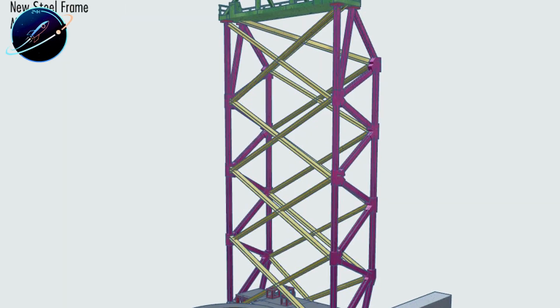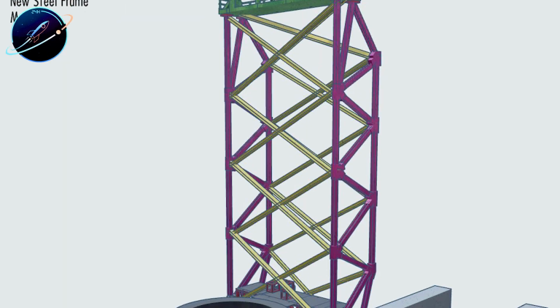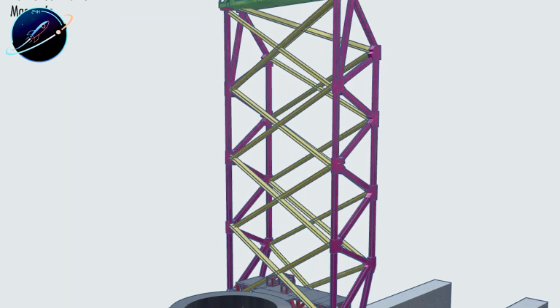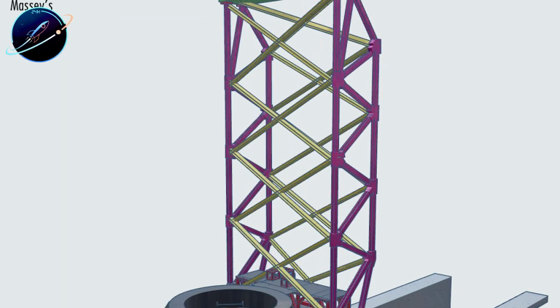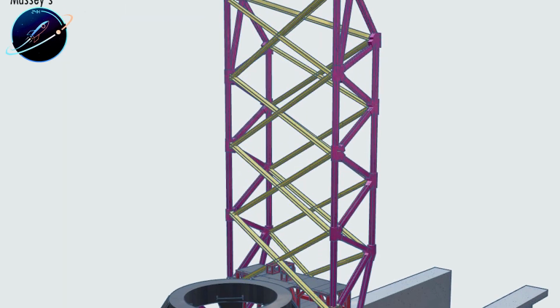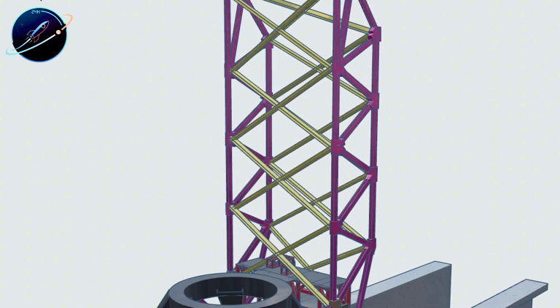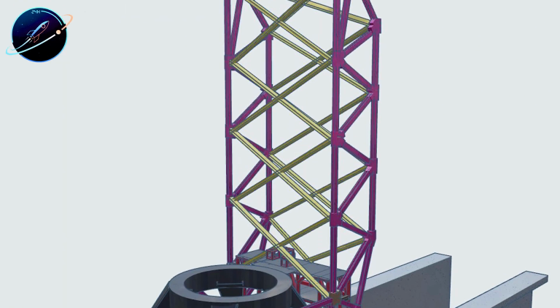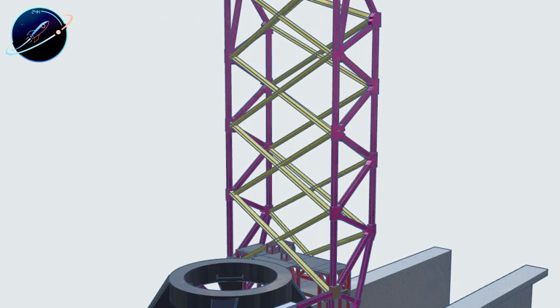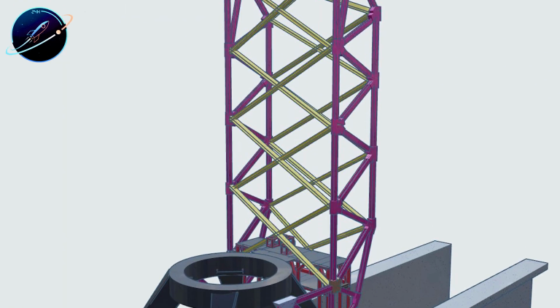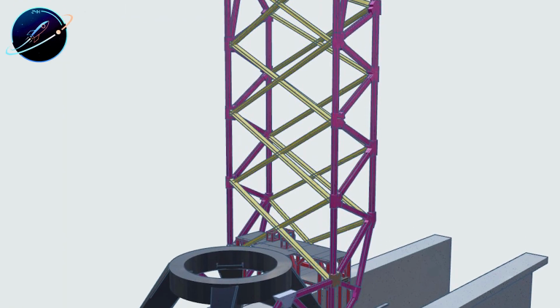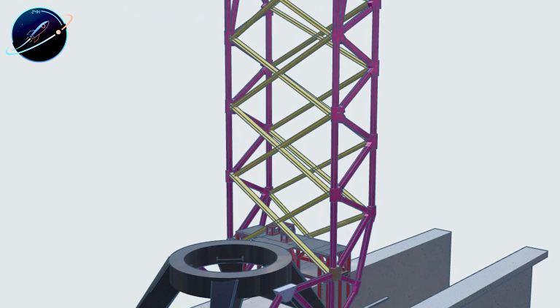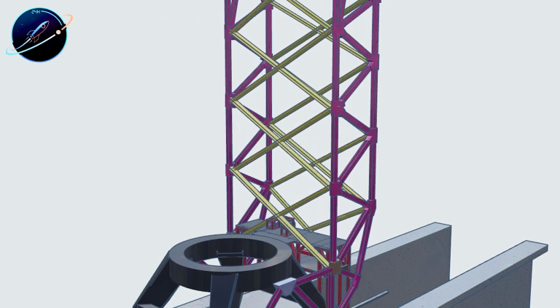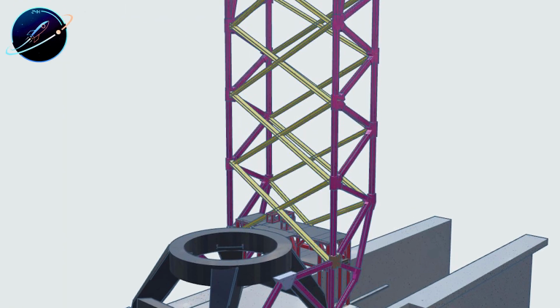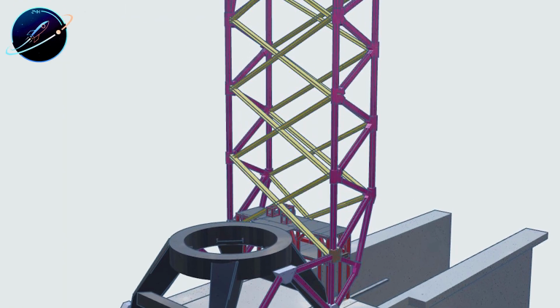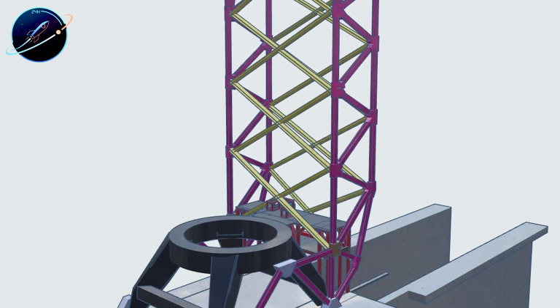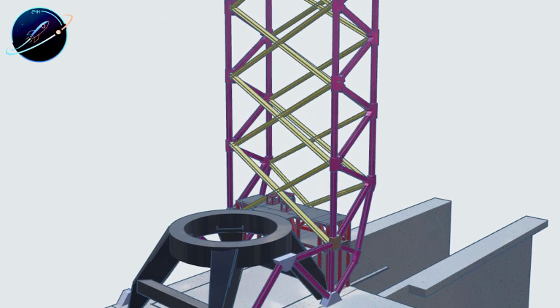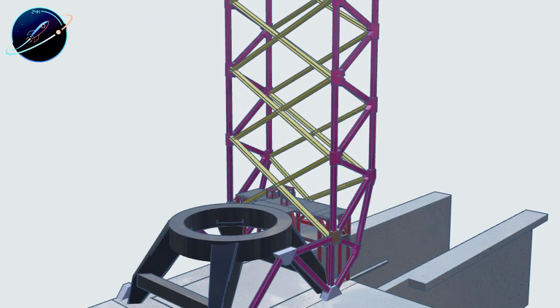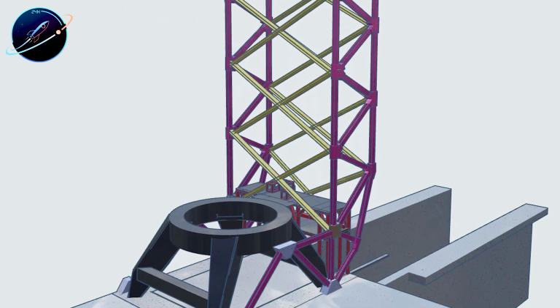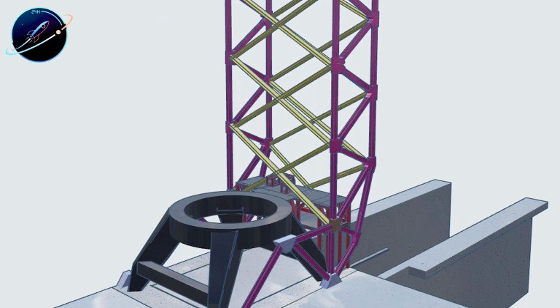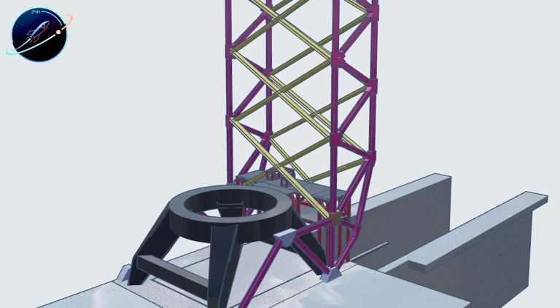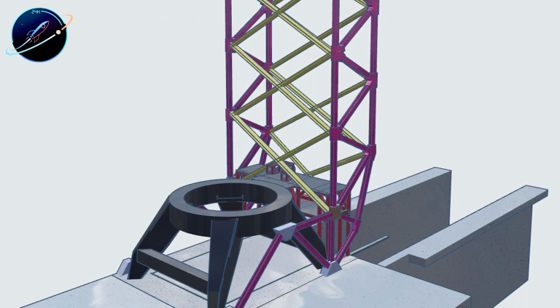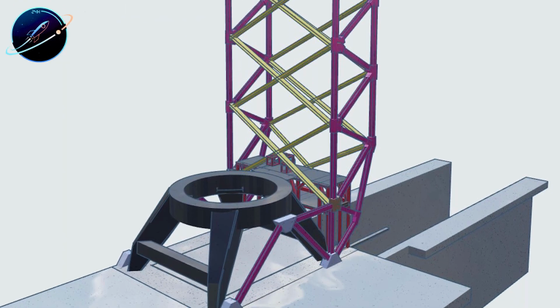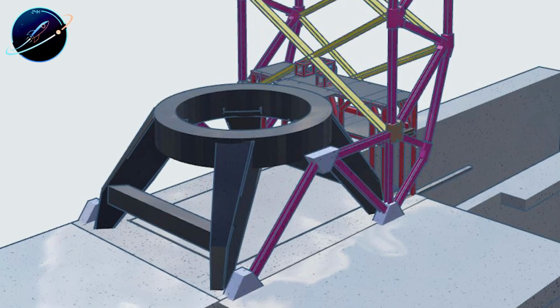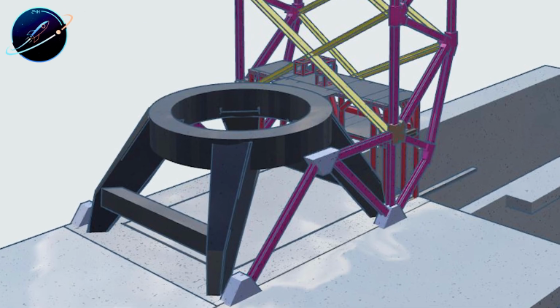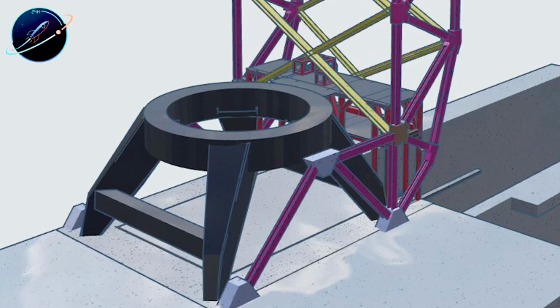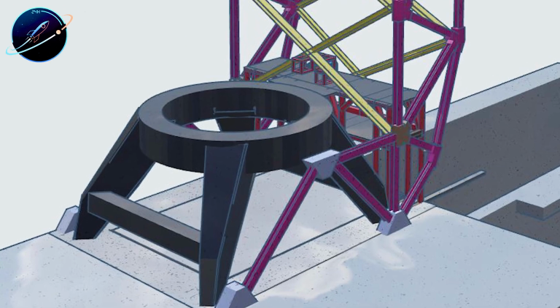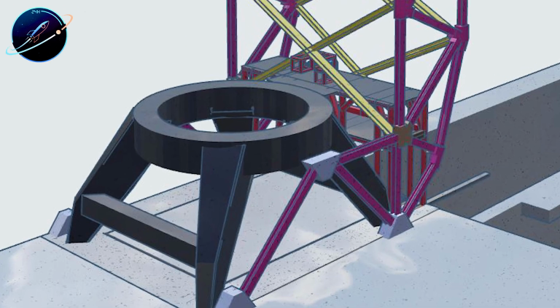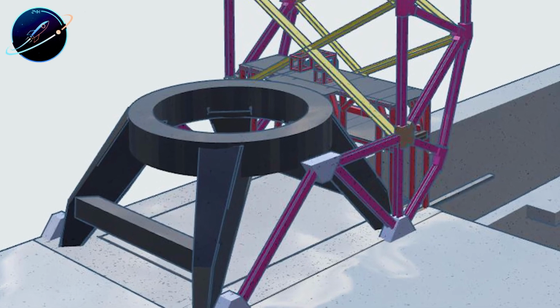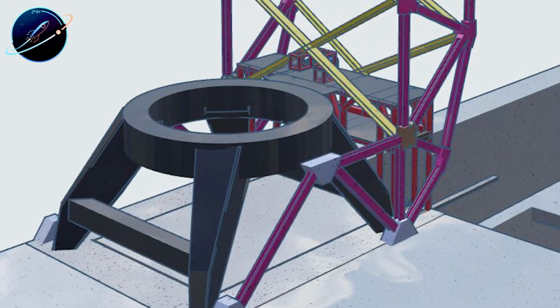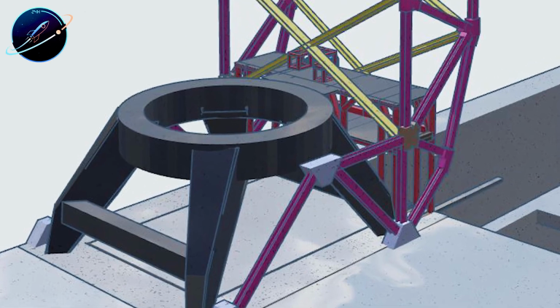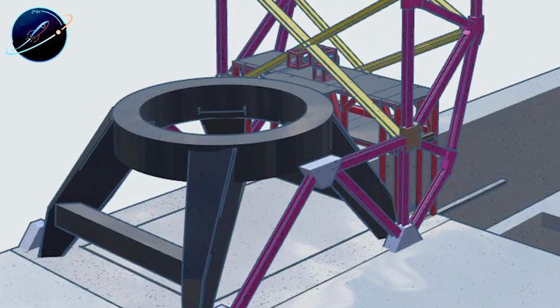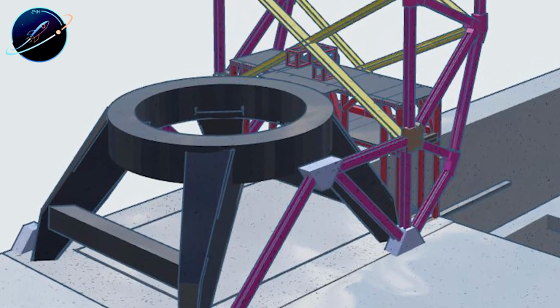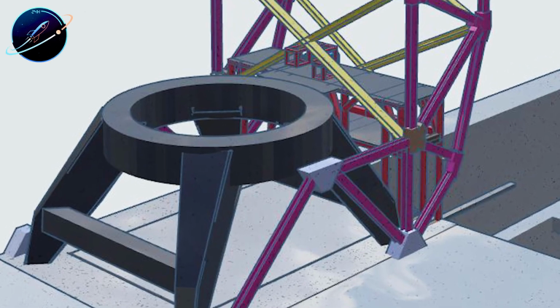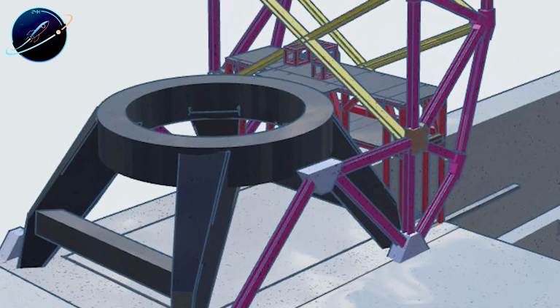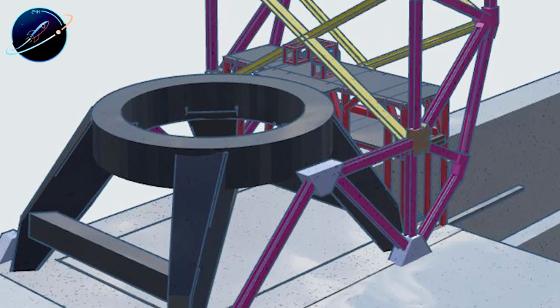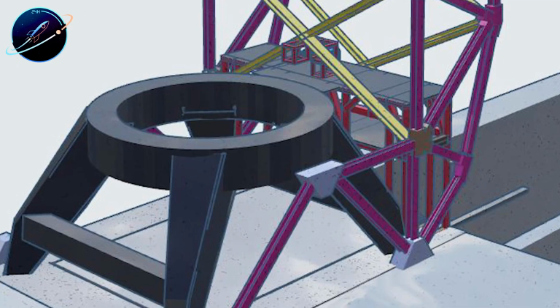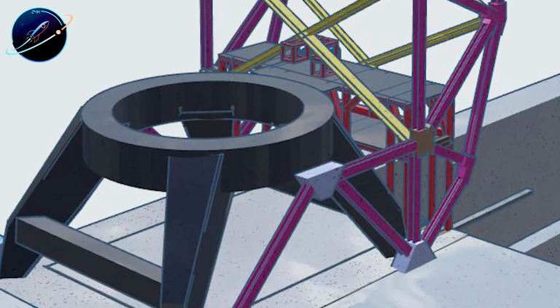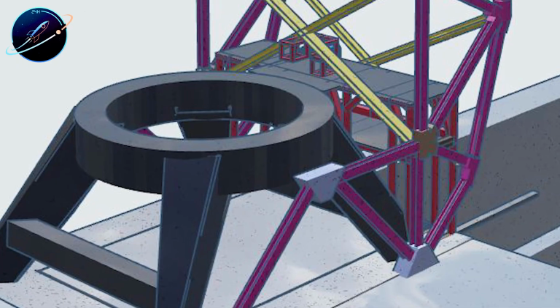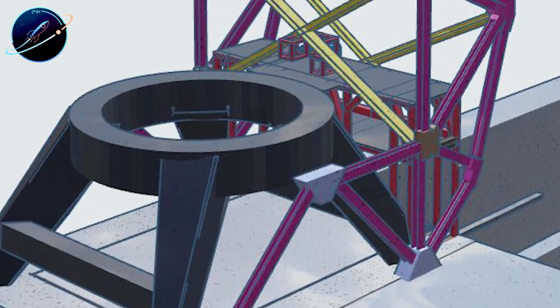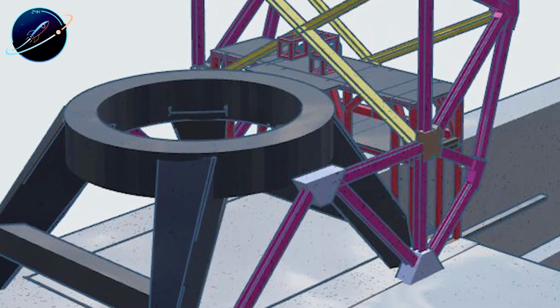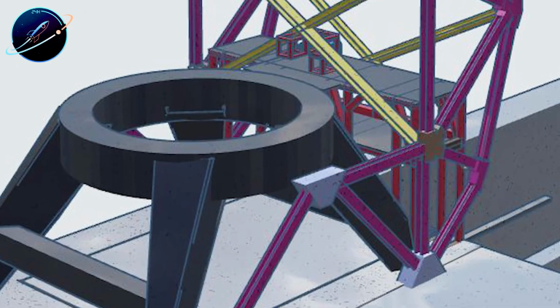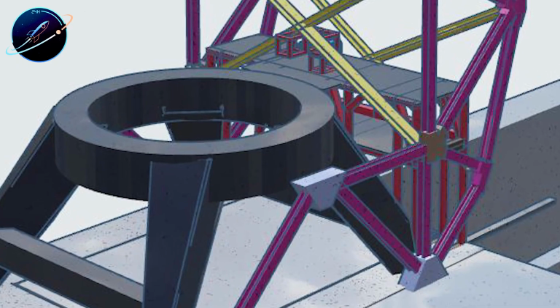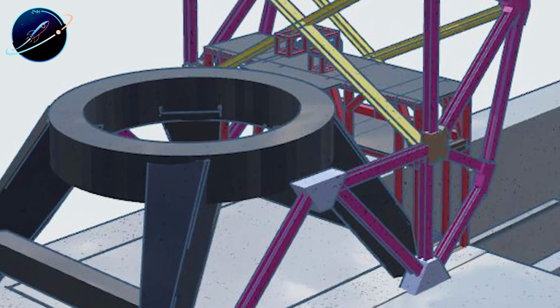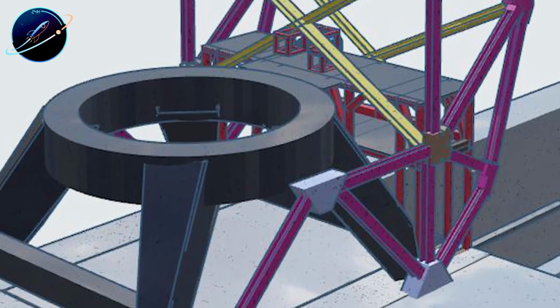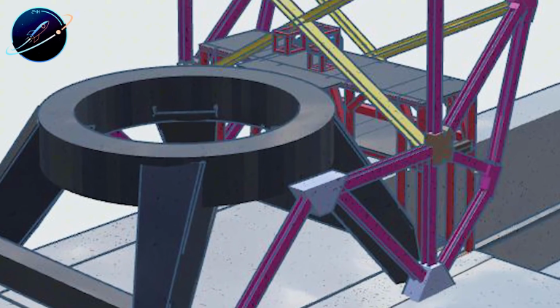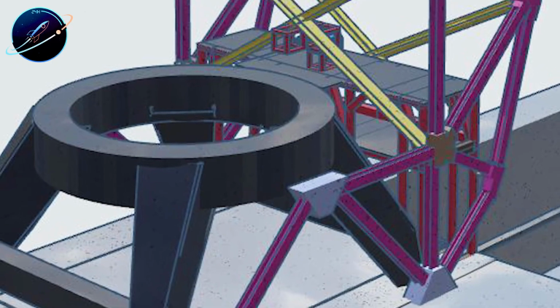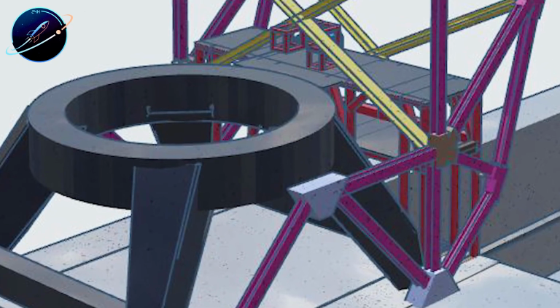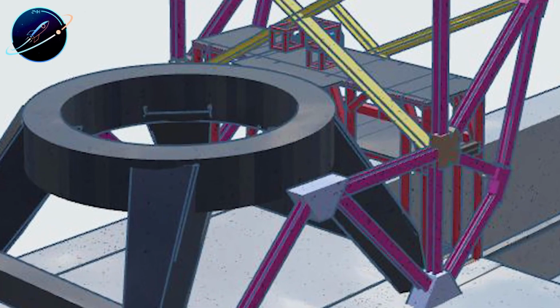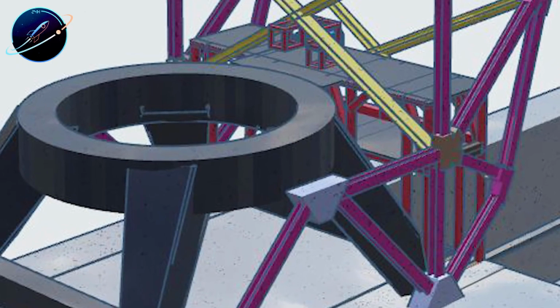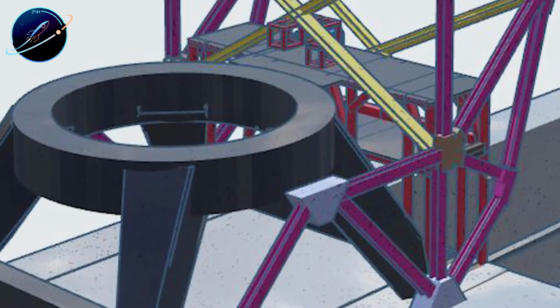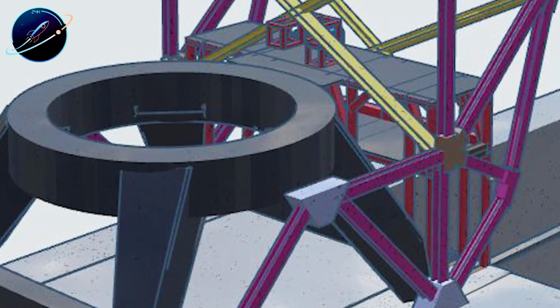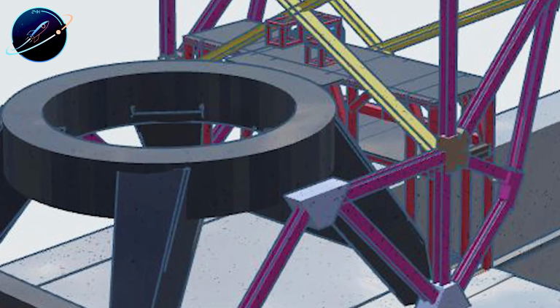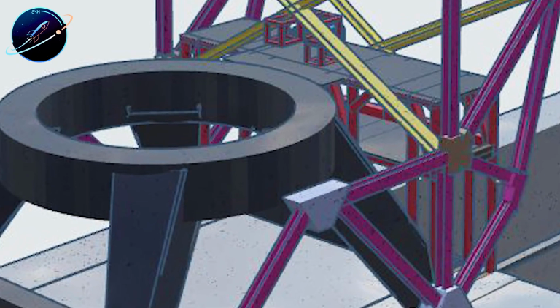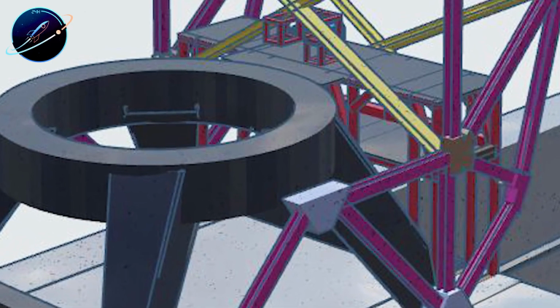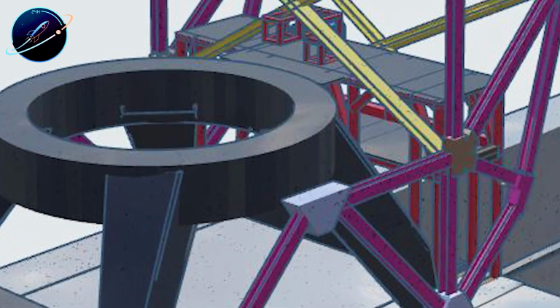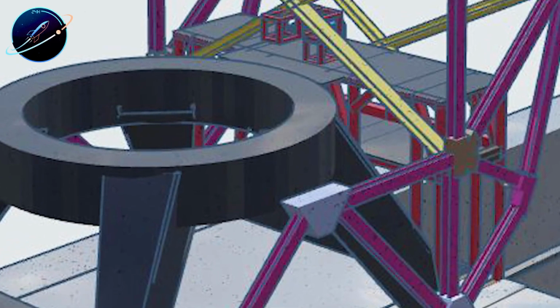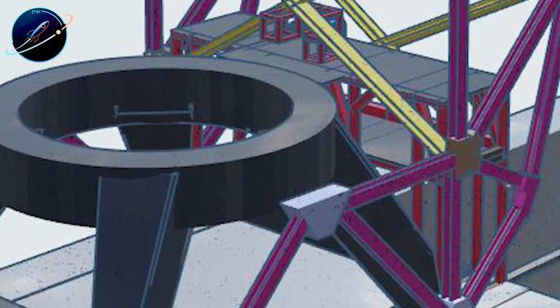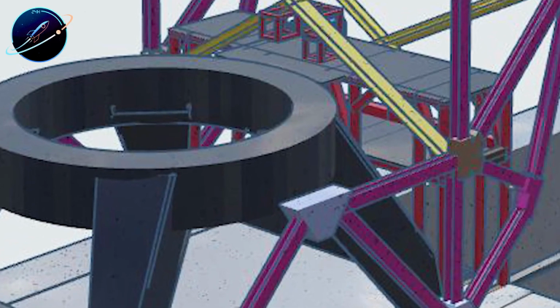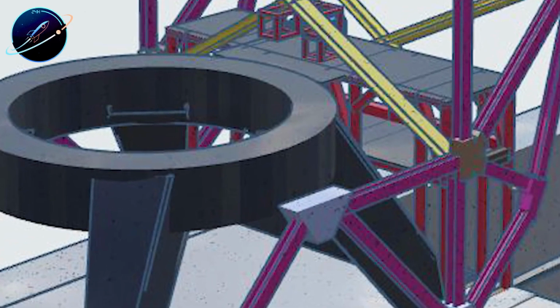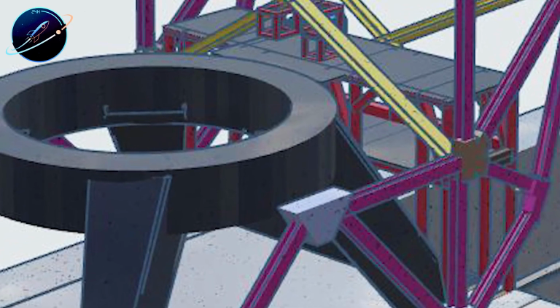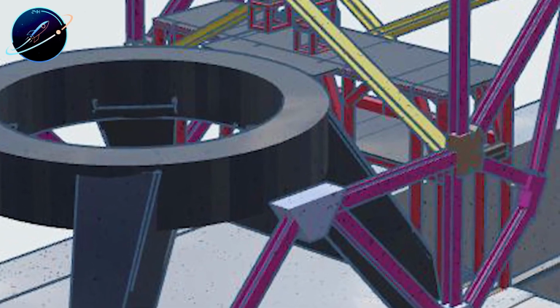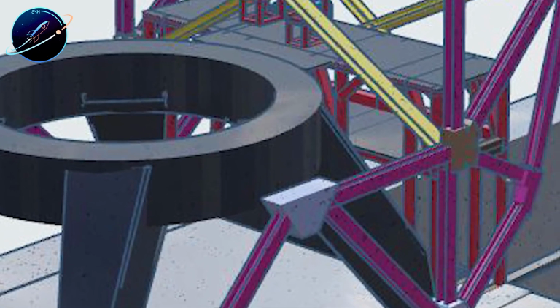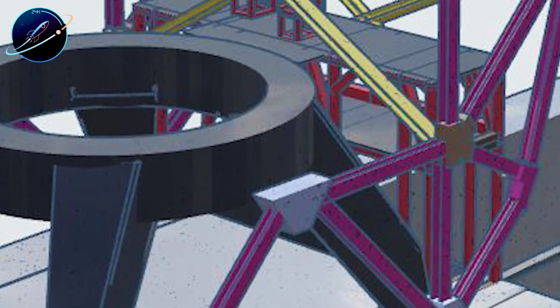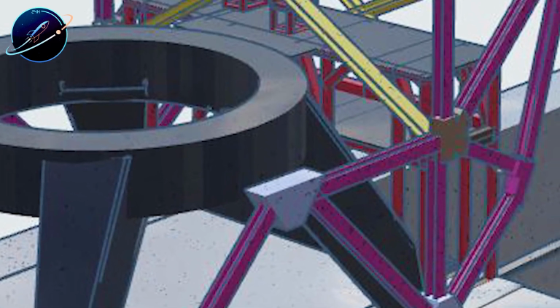Could this ground-based setup be the breakthrough that finally makes moon landings possible? Let's dive right in.